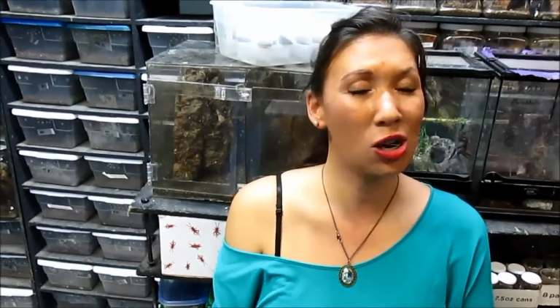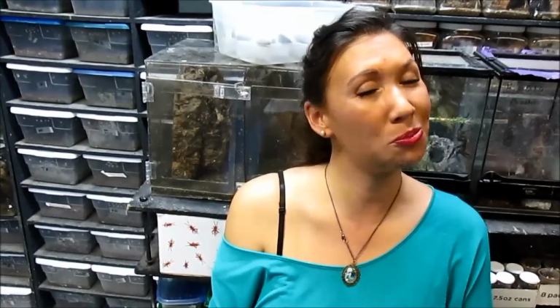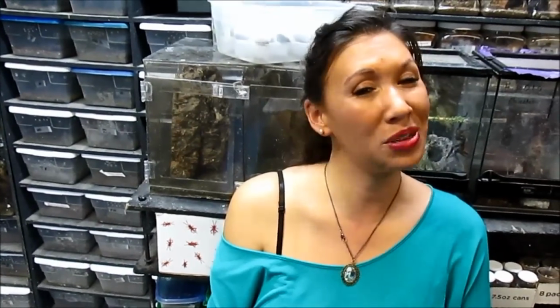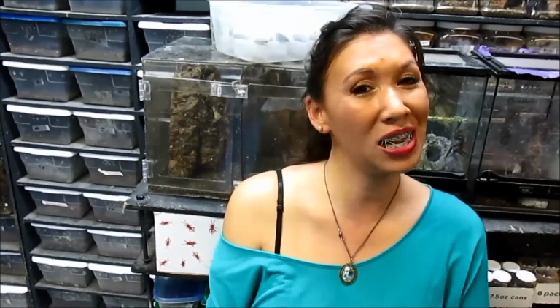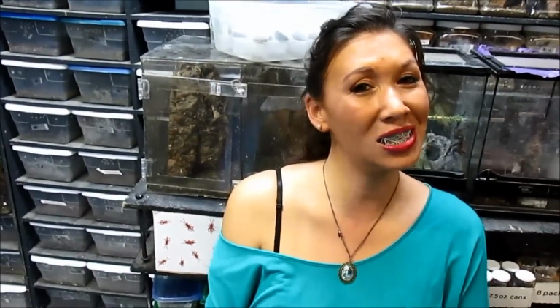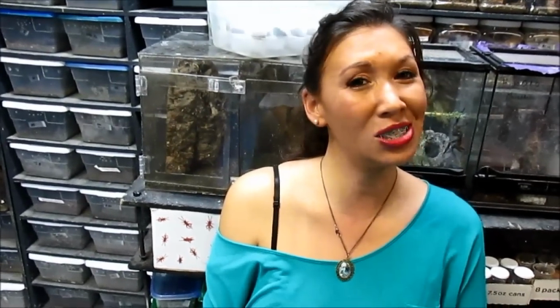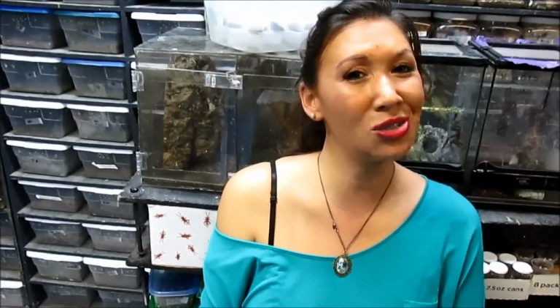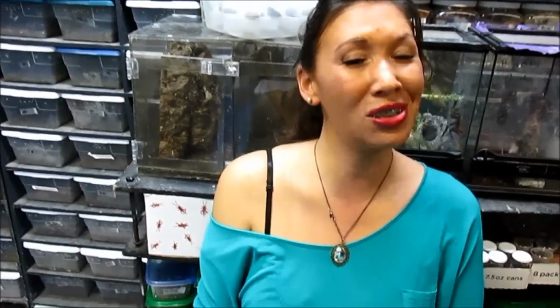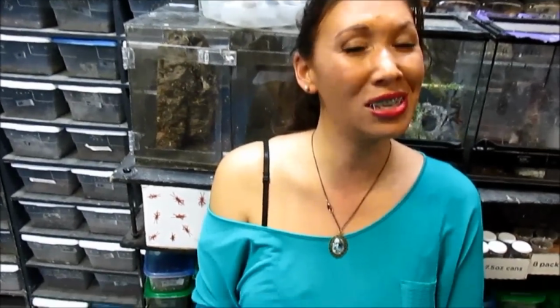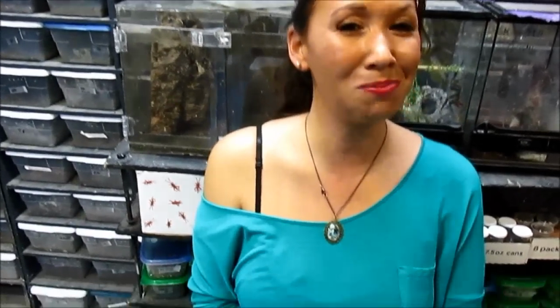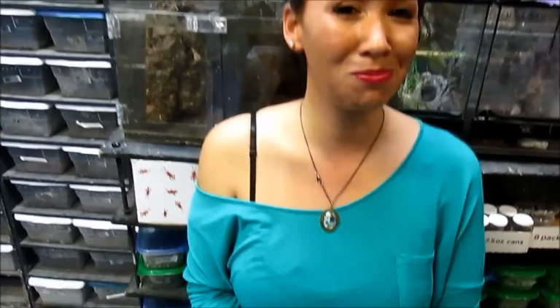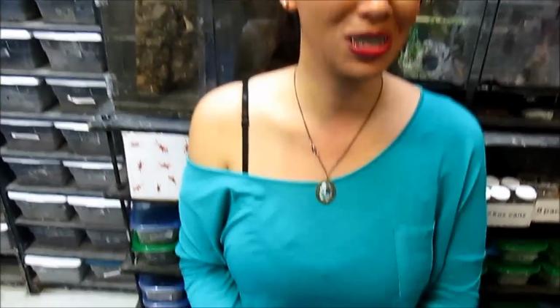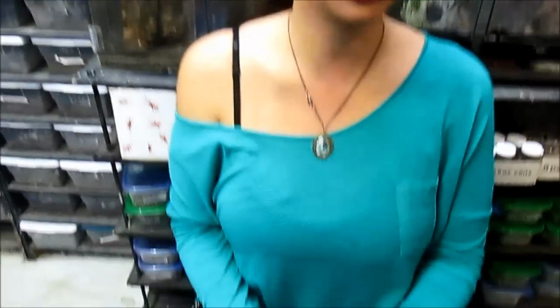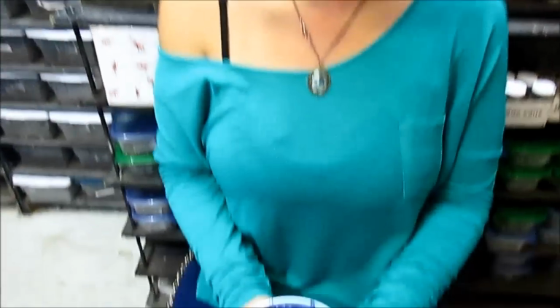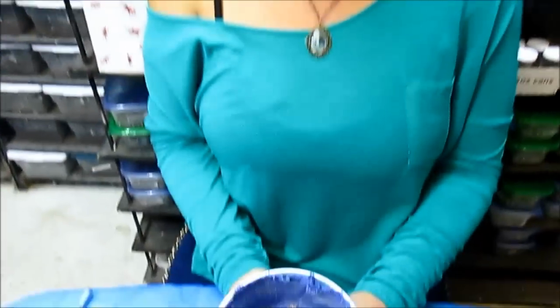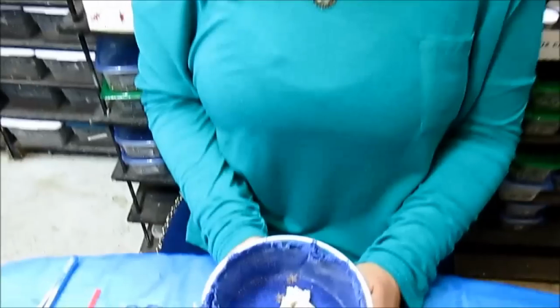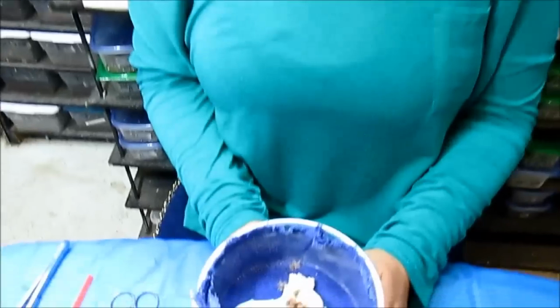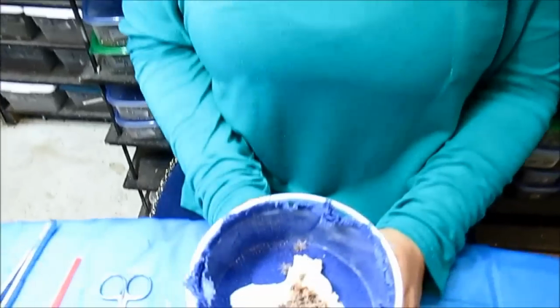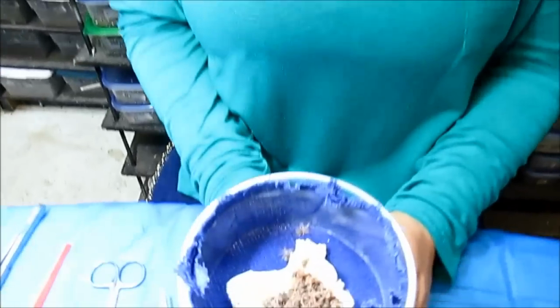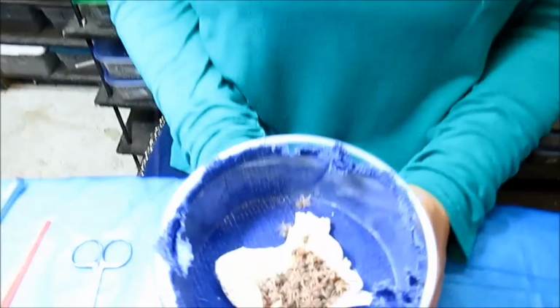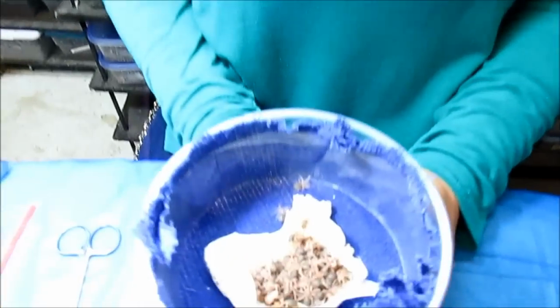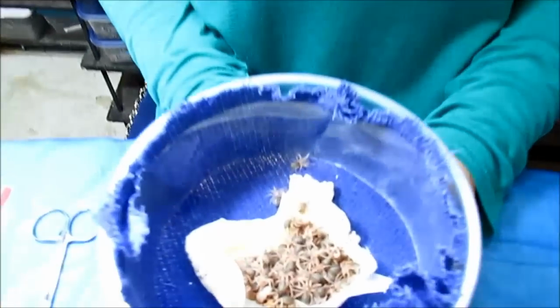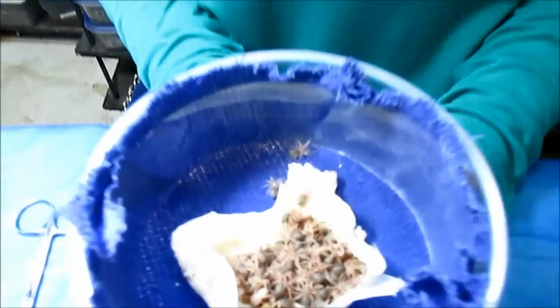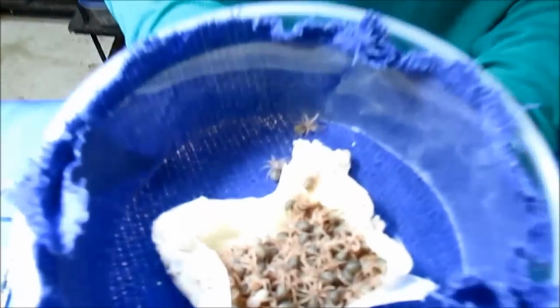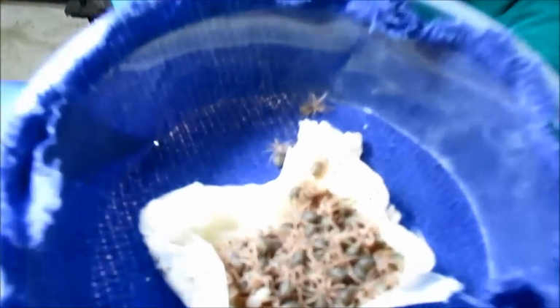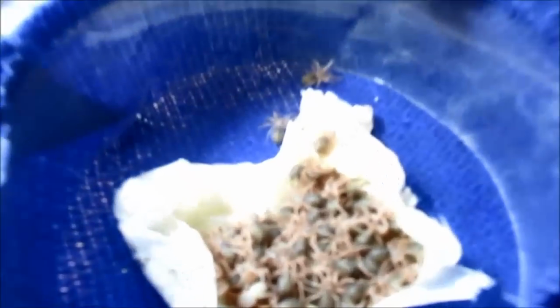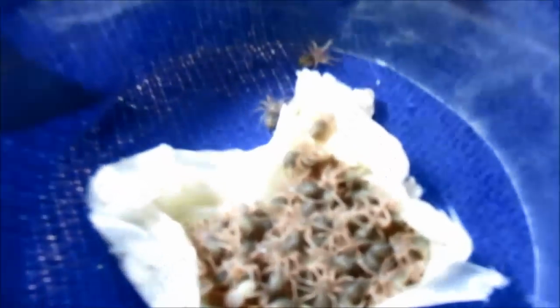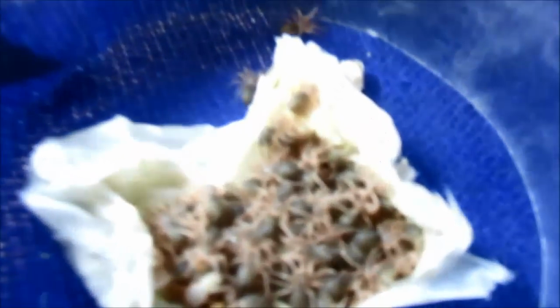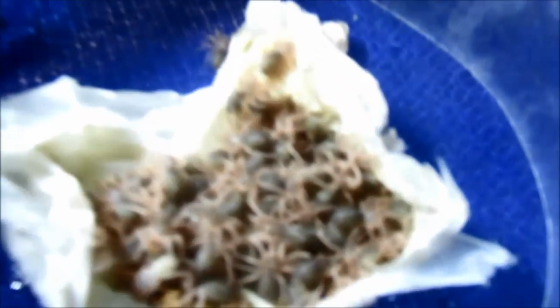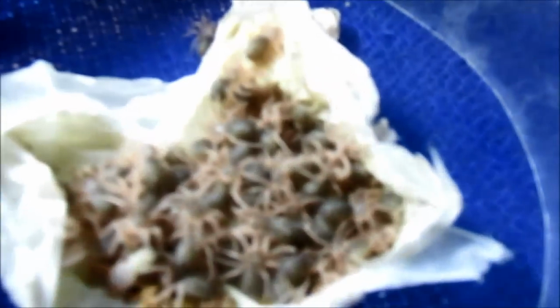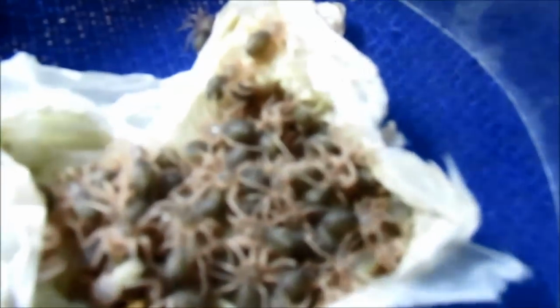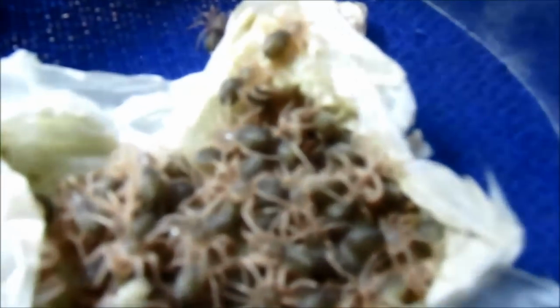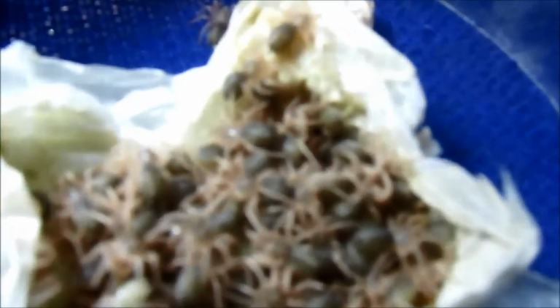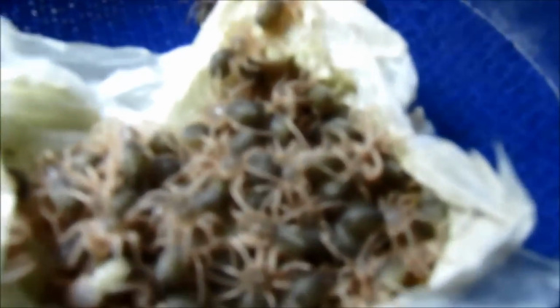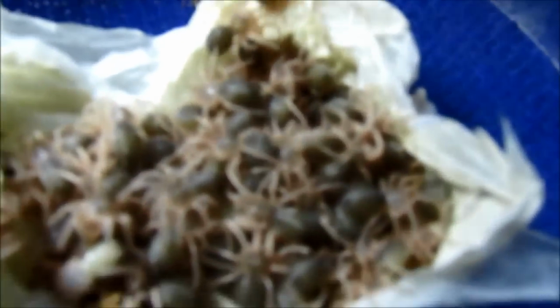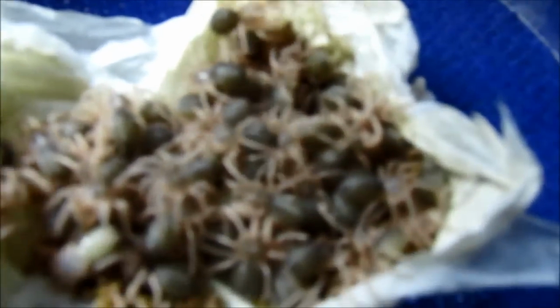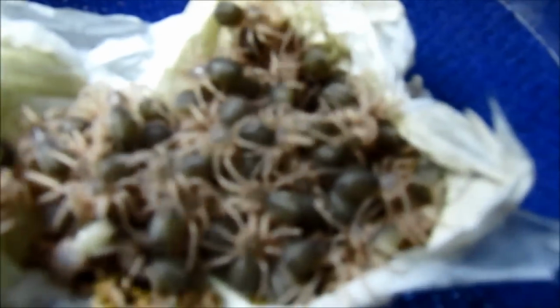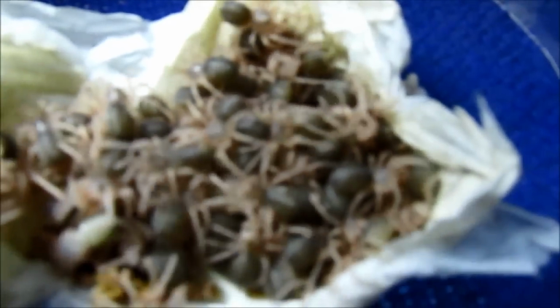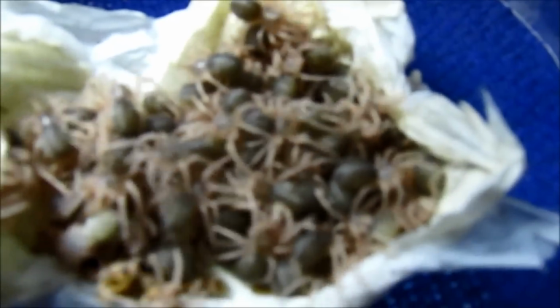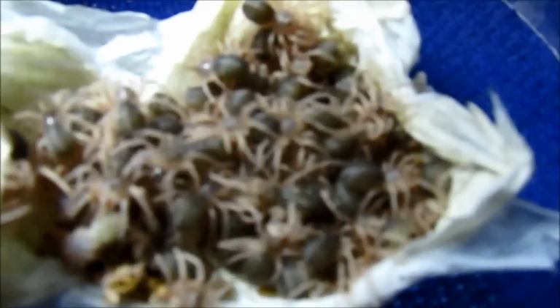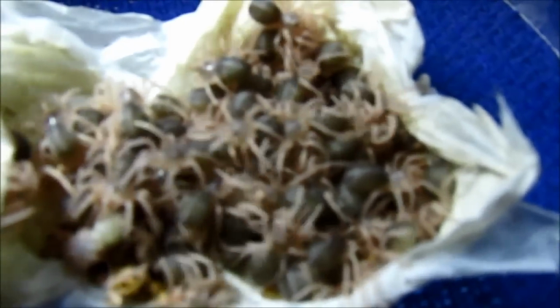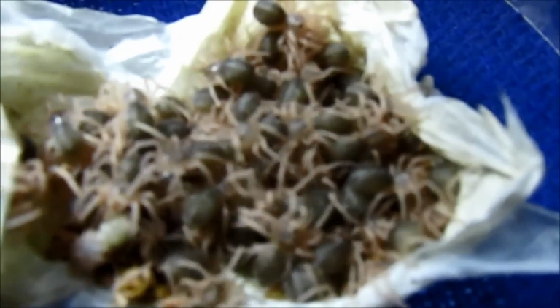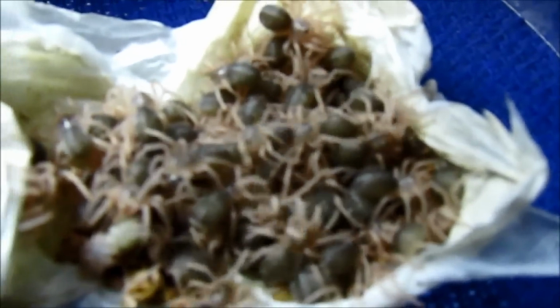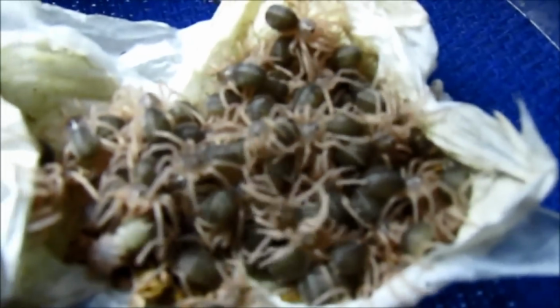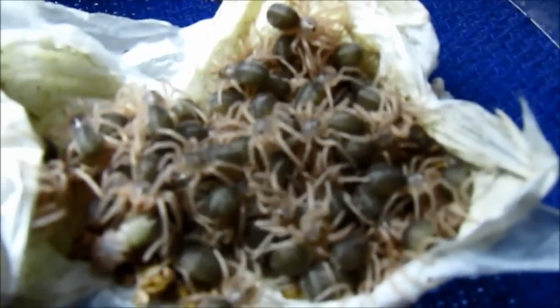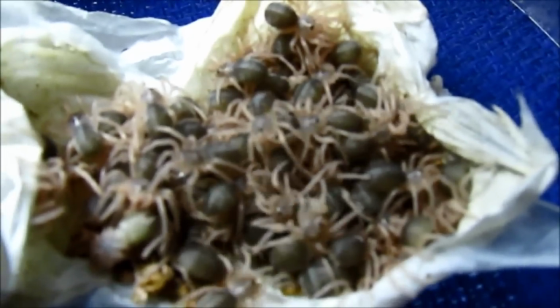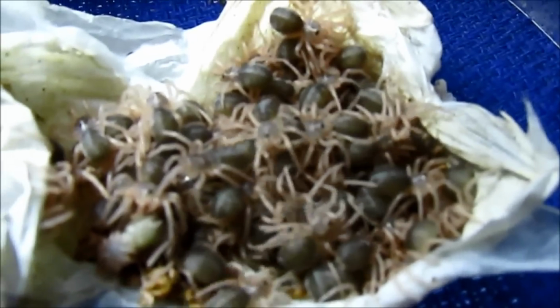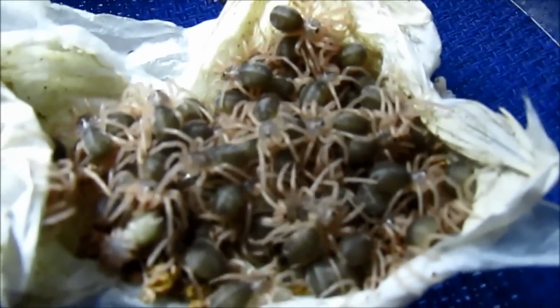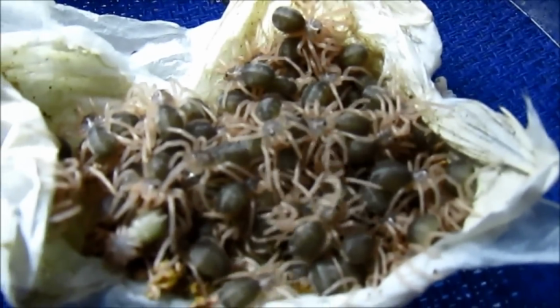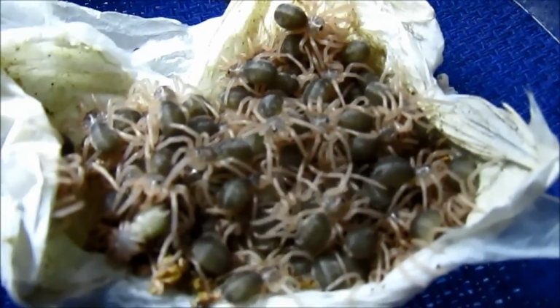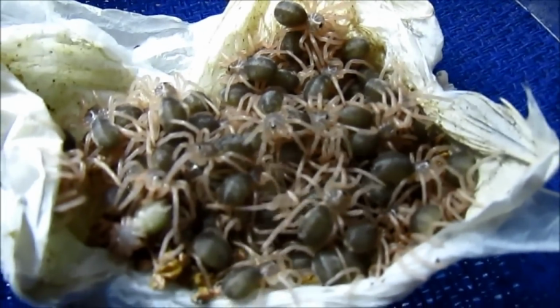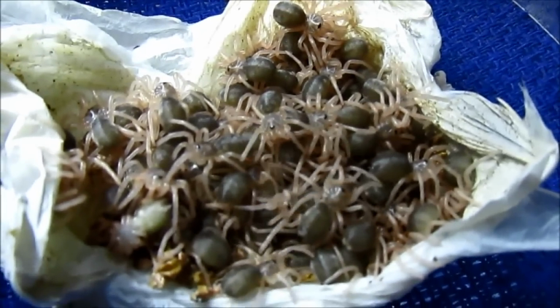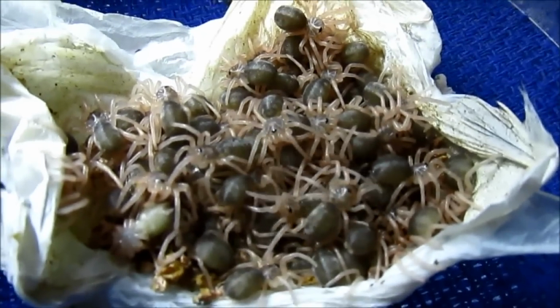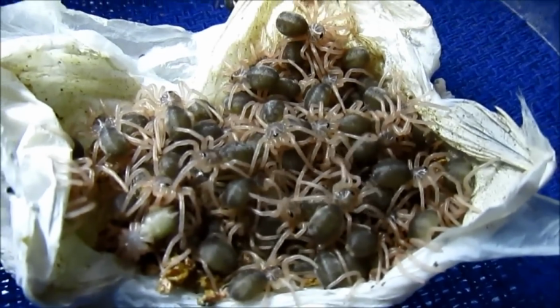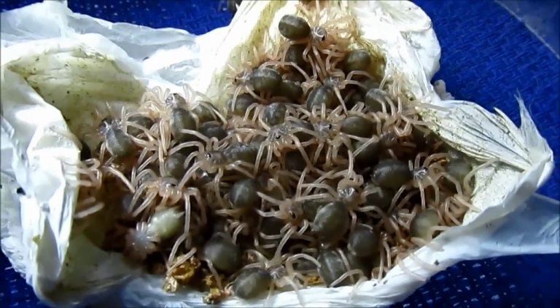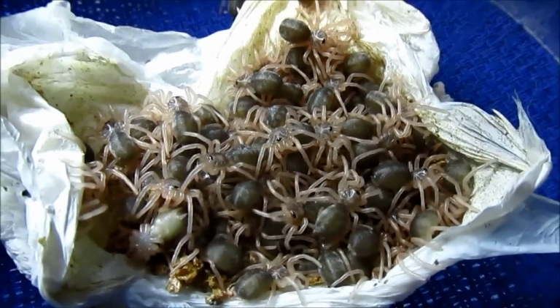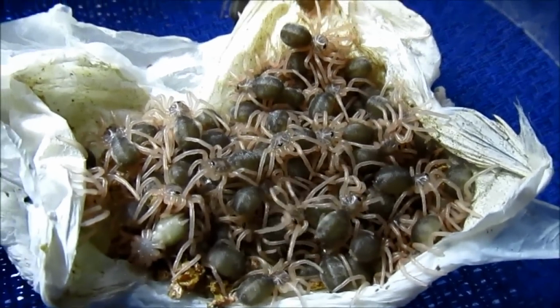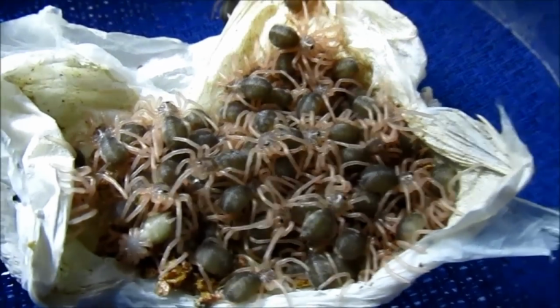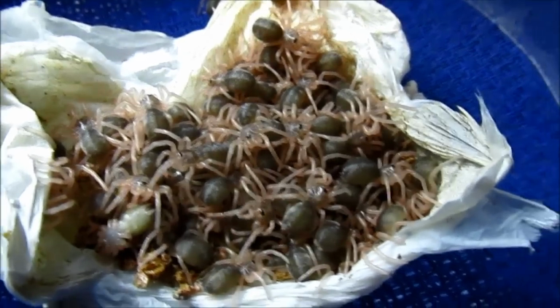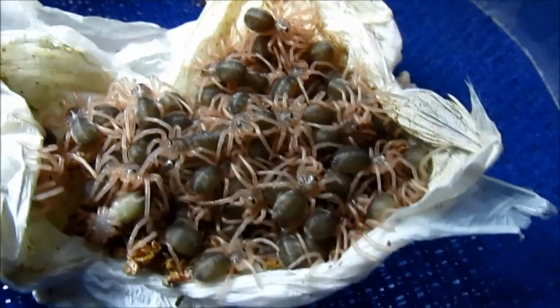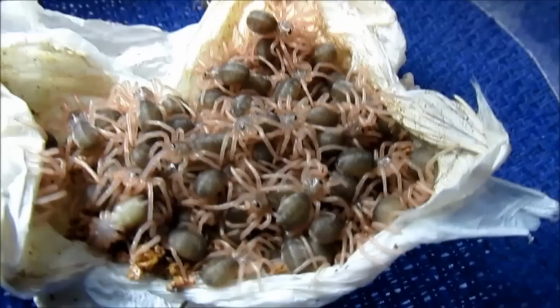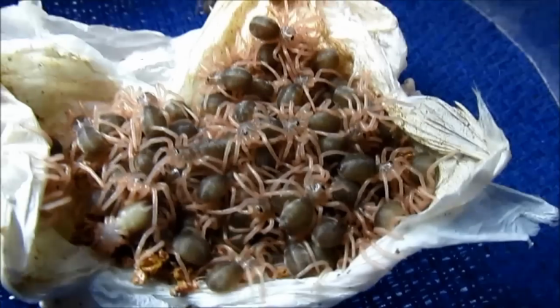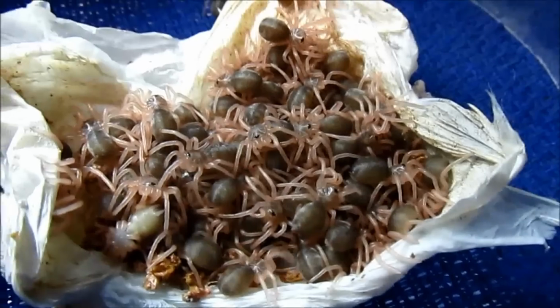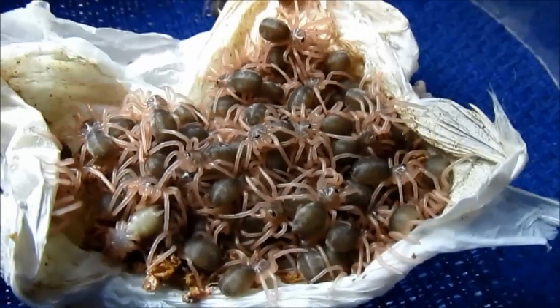That was our skeleton reproduction. Hope you guys enjoyed. See you soon, bye!